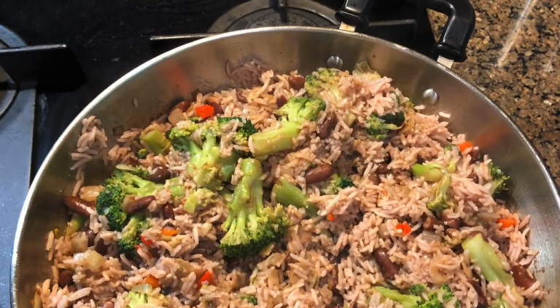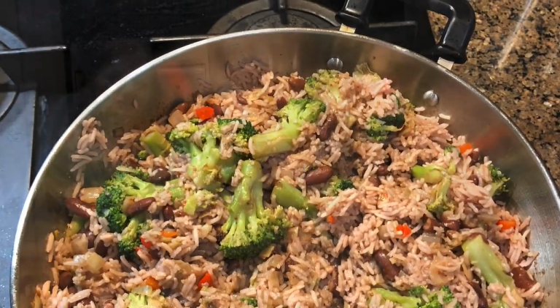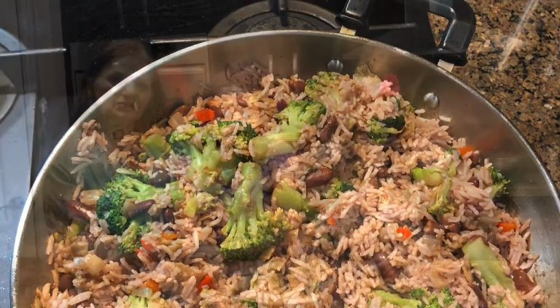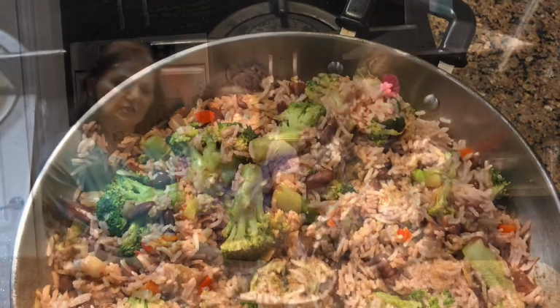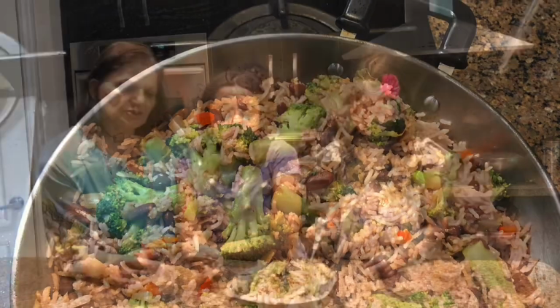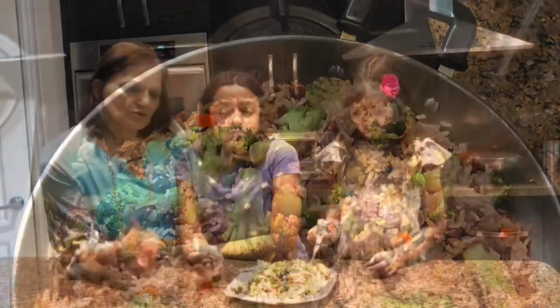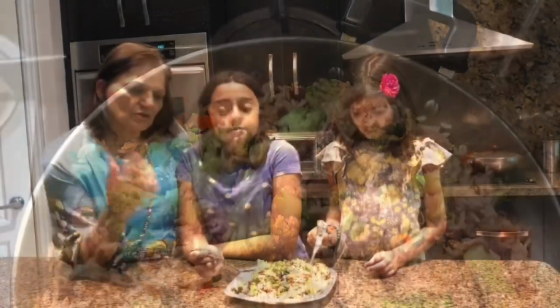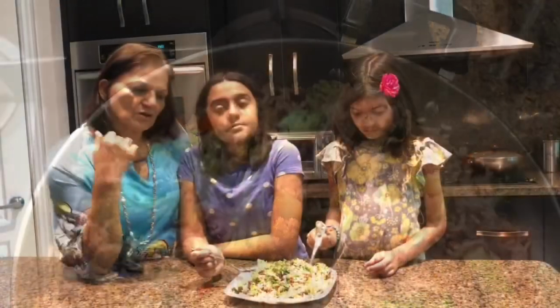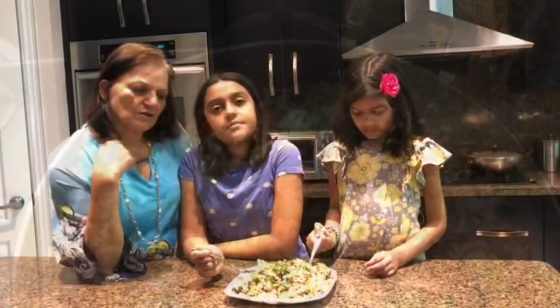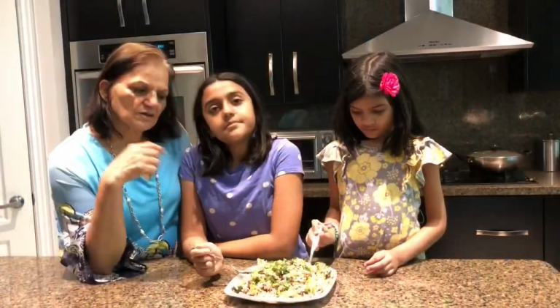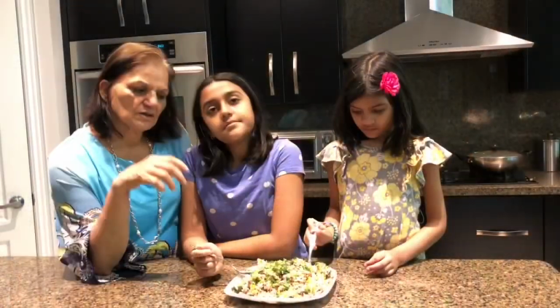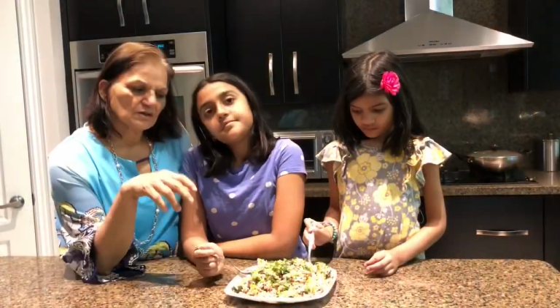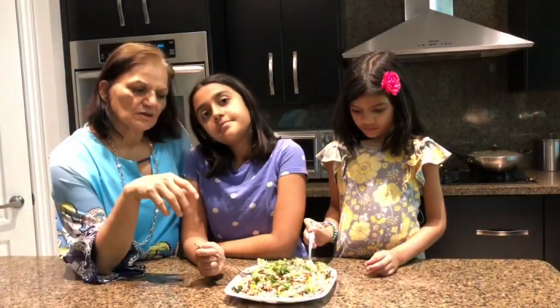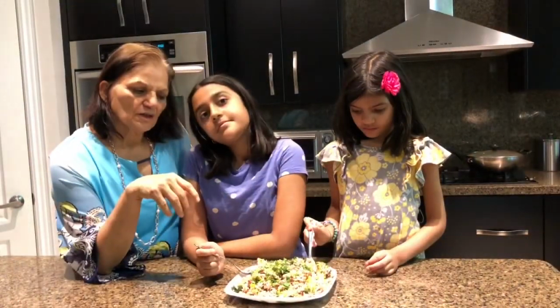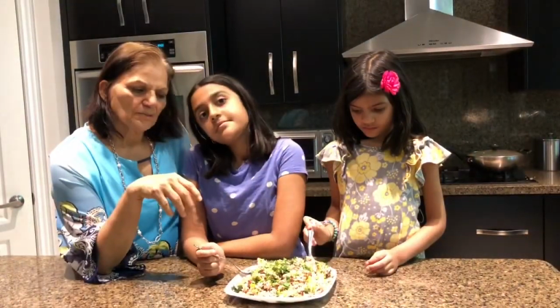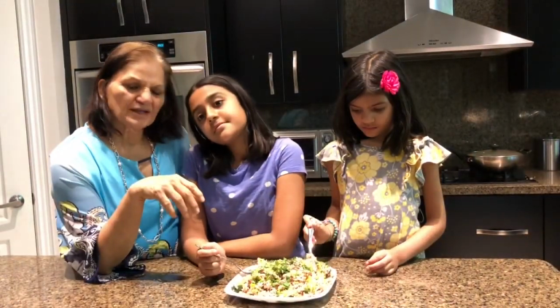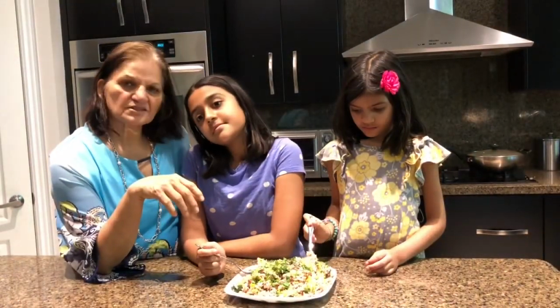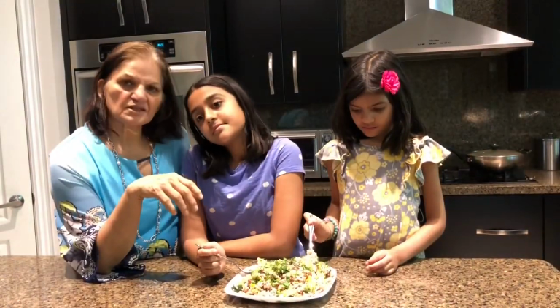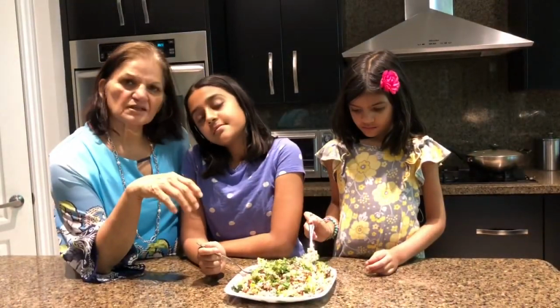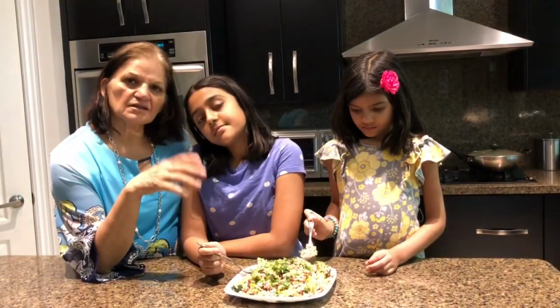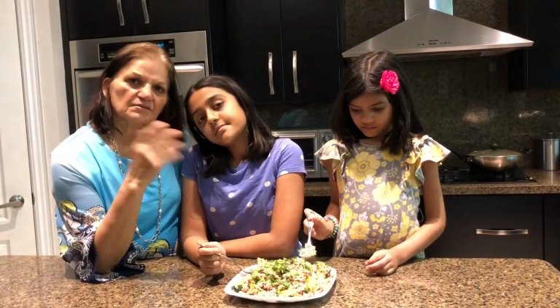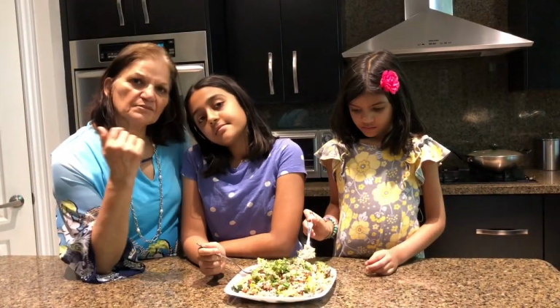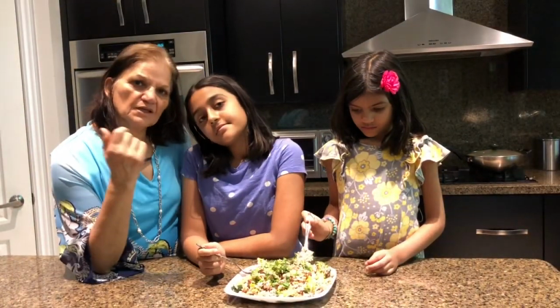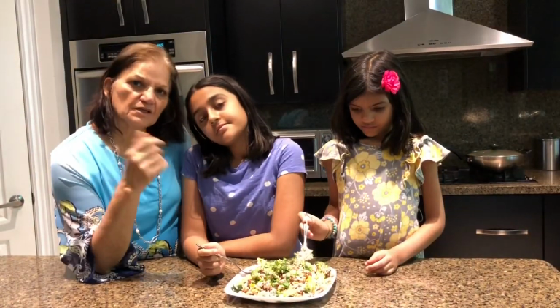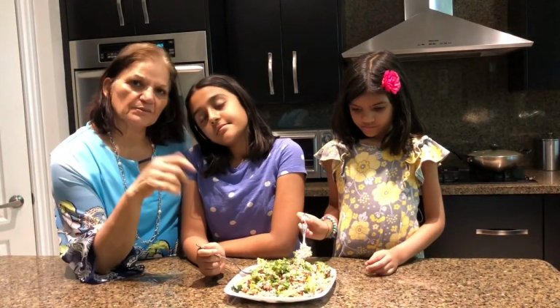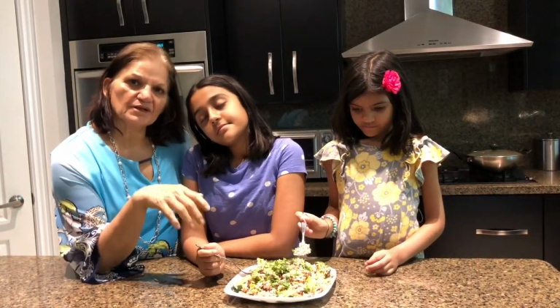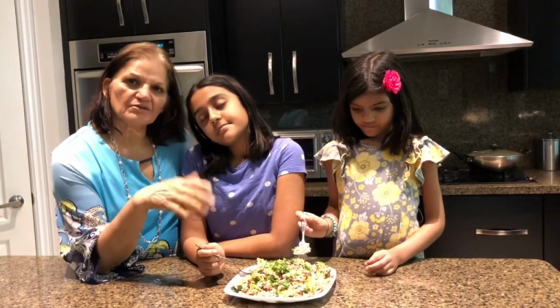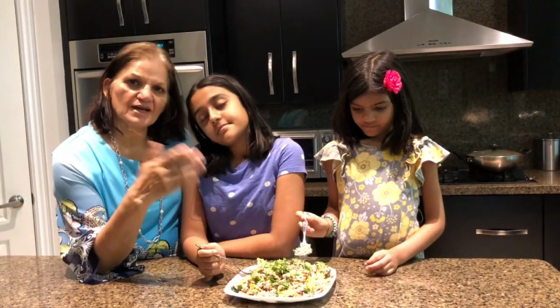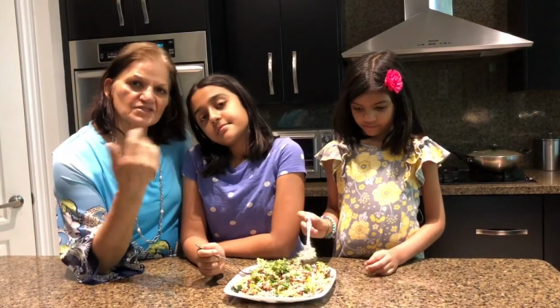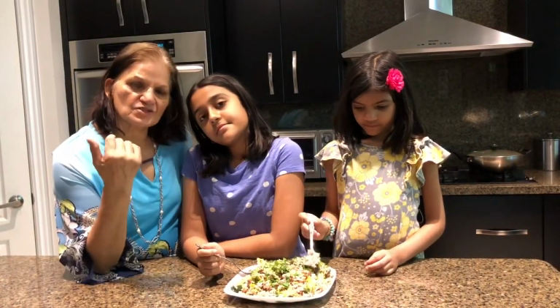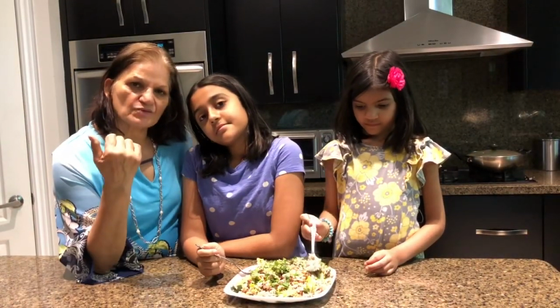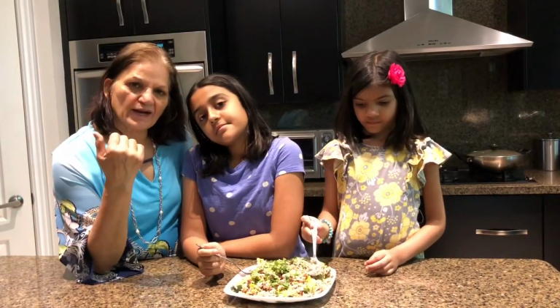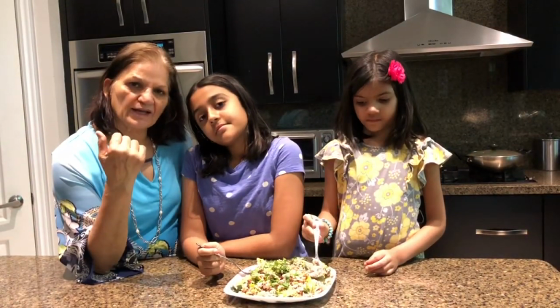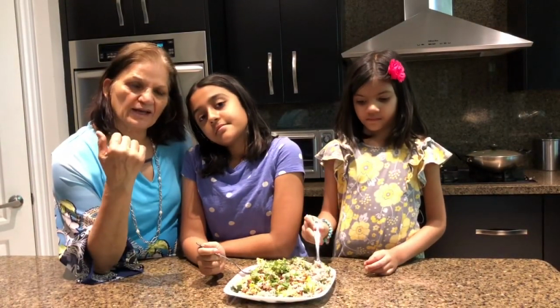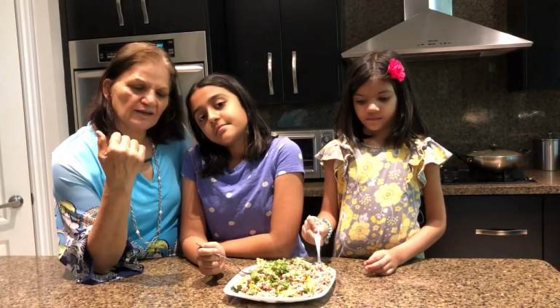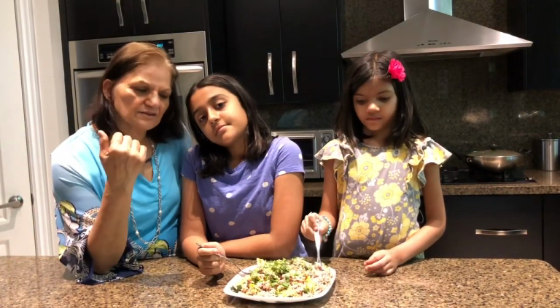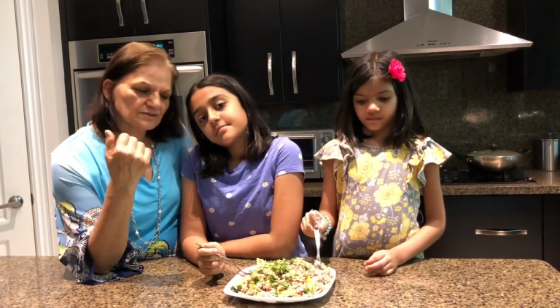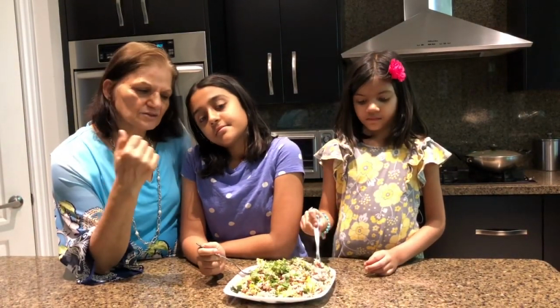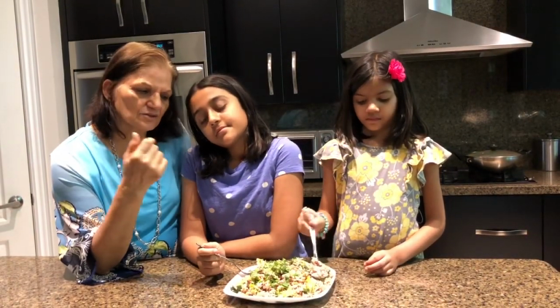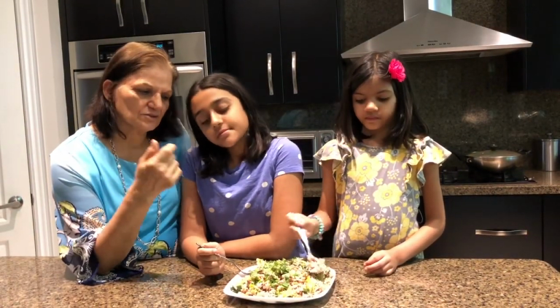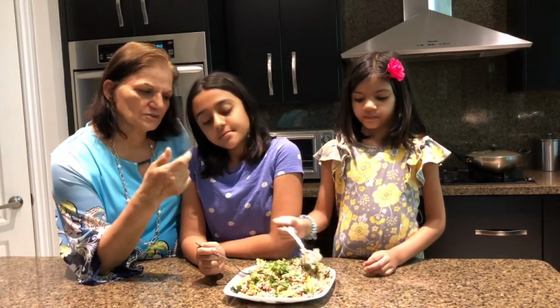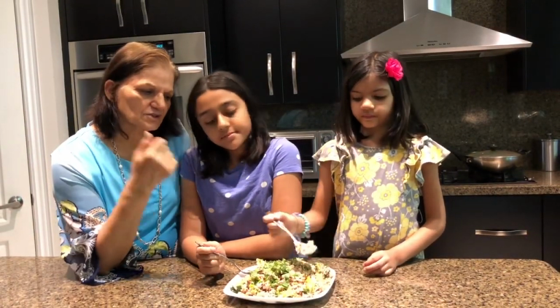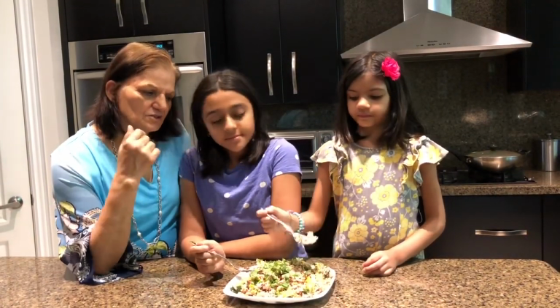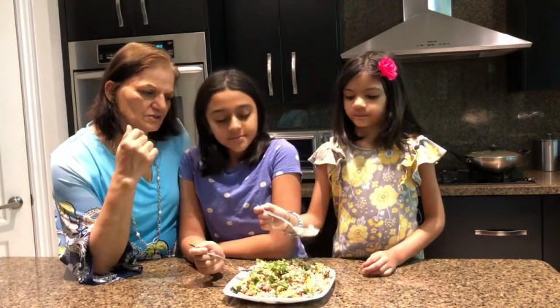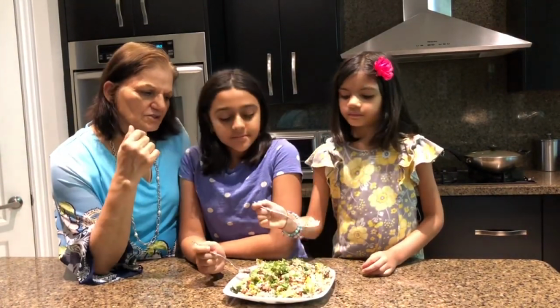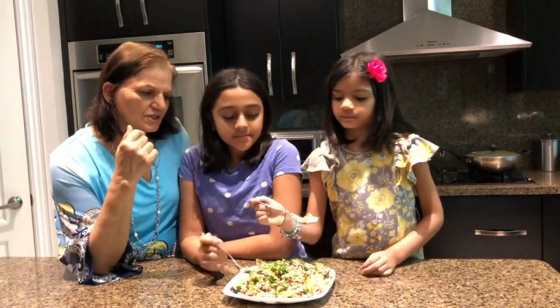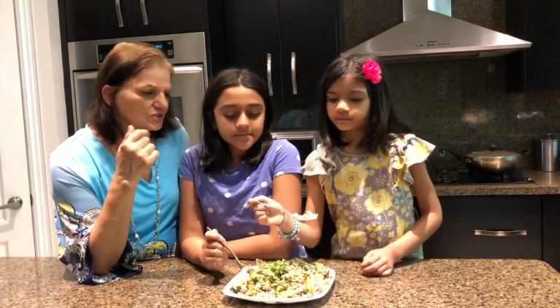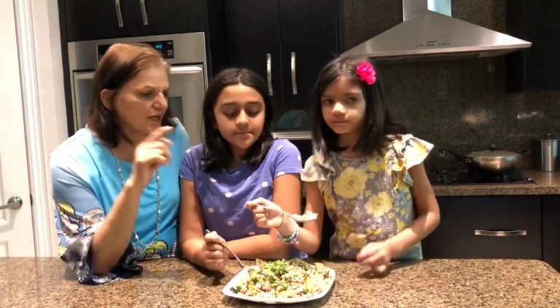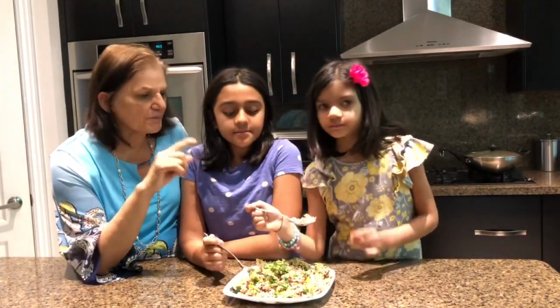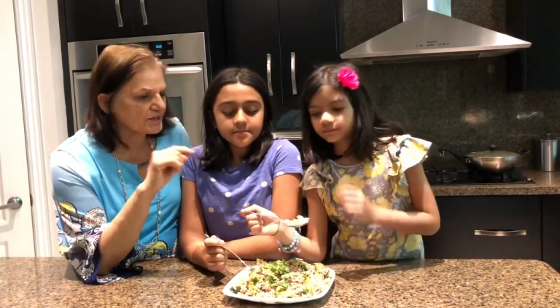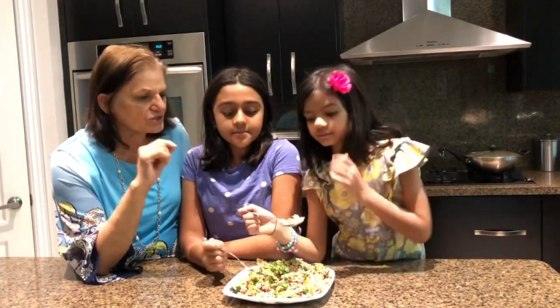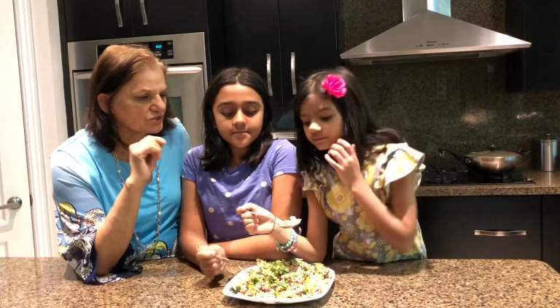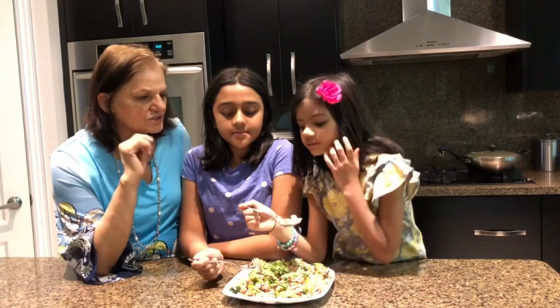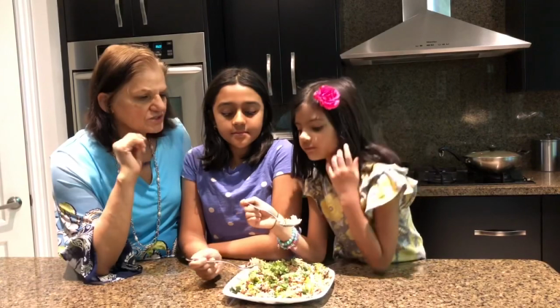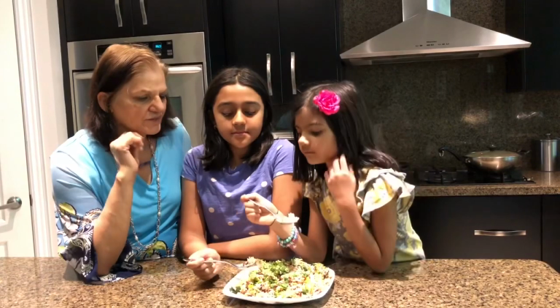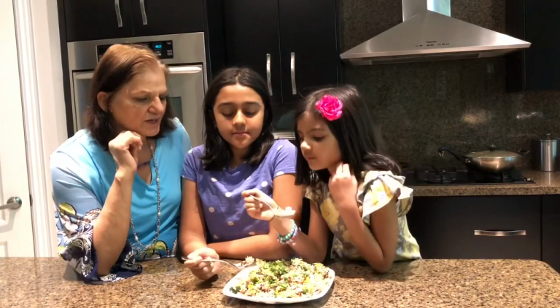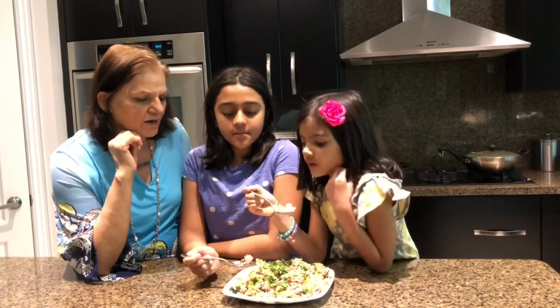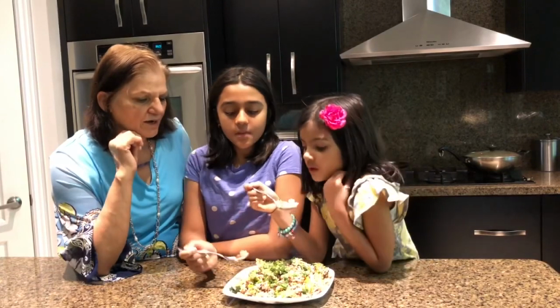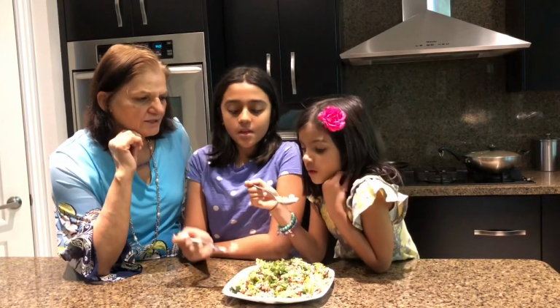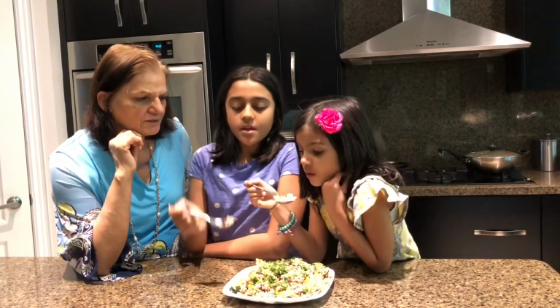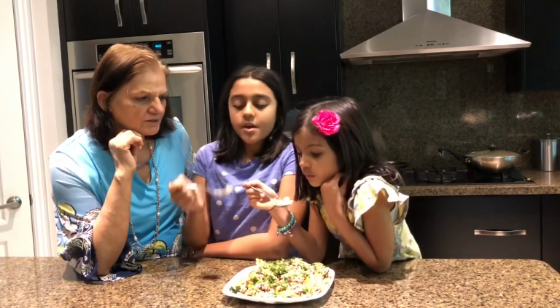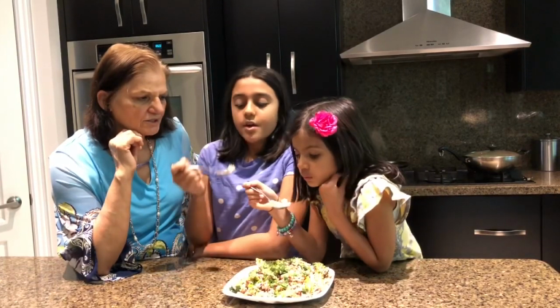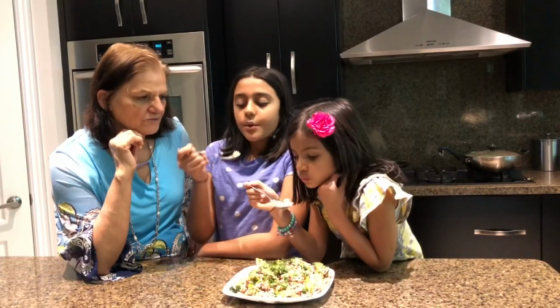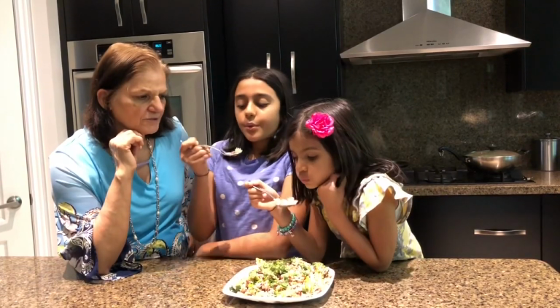There you go. Mexican bean rice is ready. The girls are going to try it. Make sure it's very hot — careful.